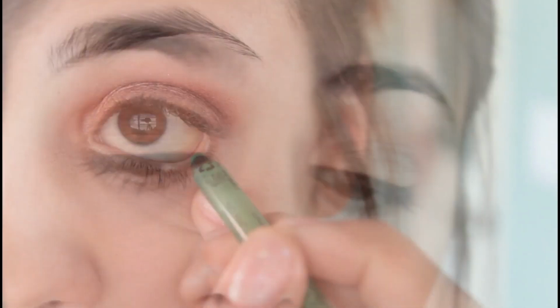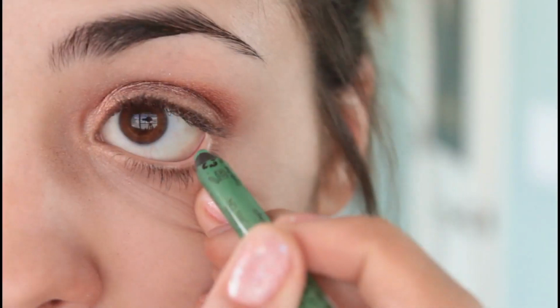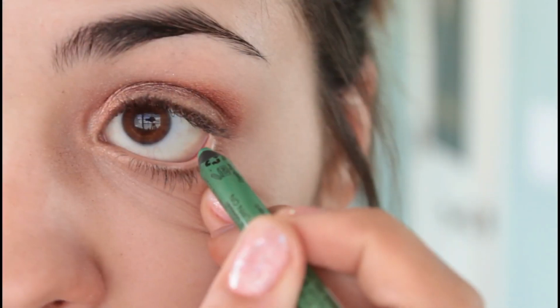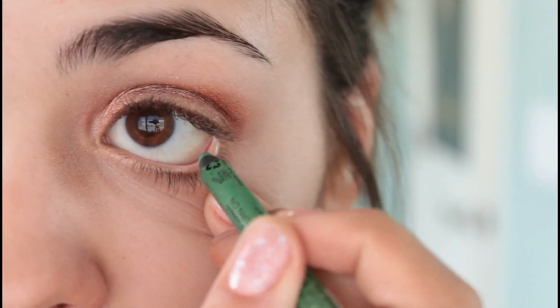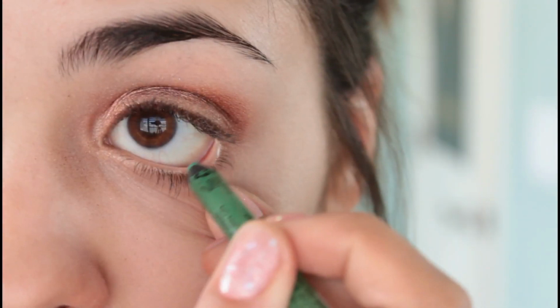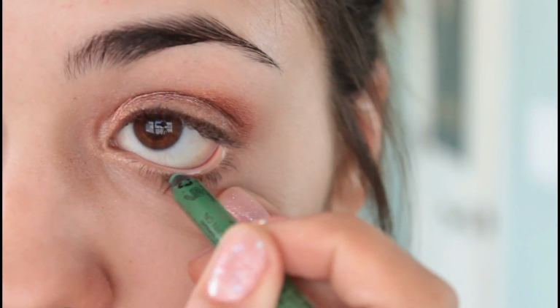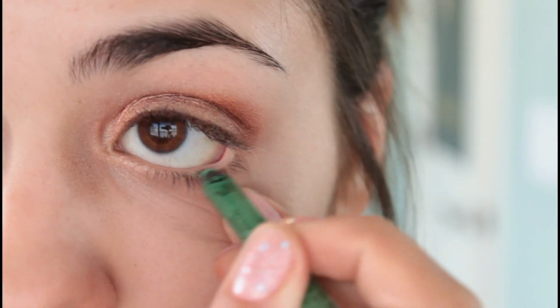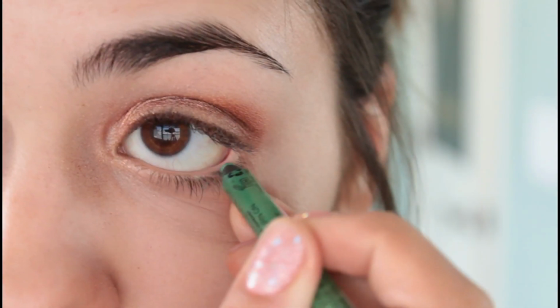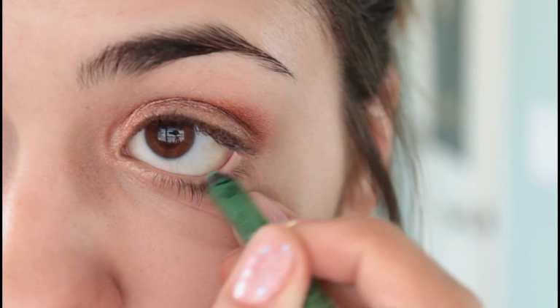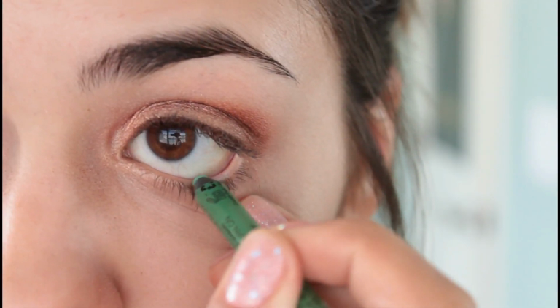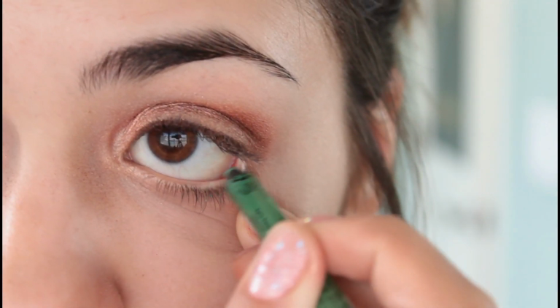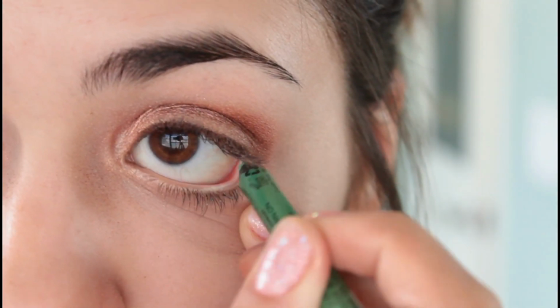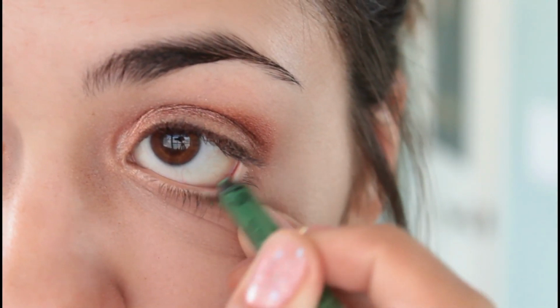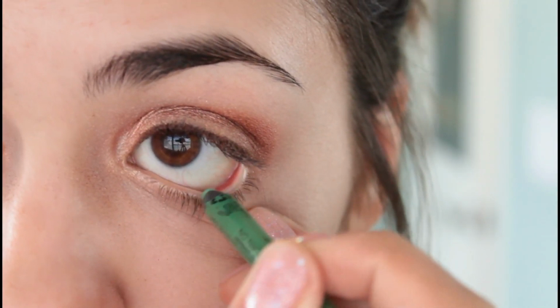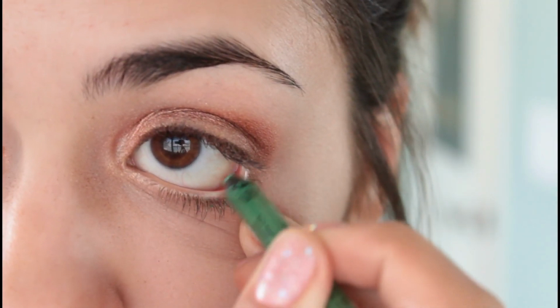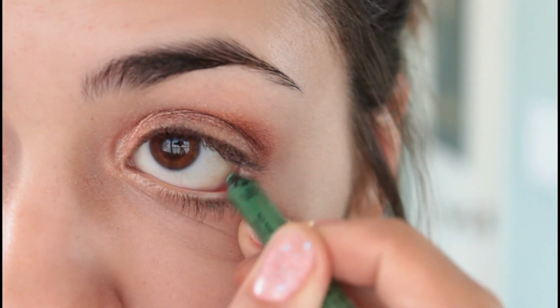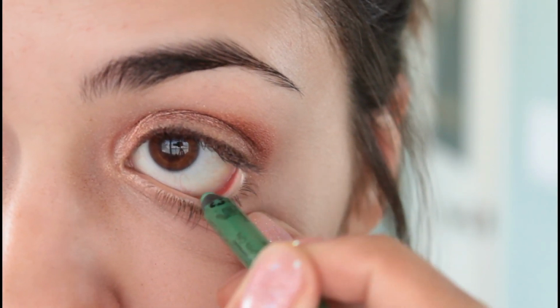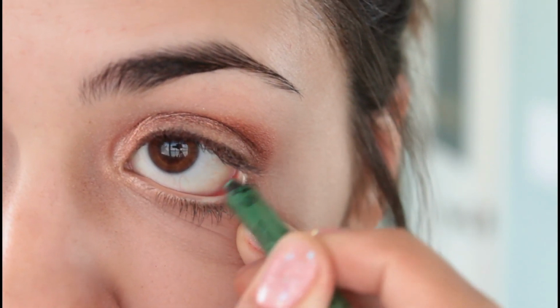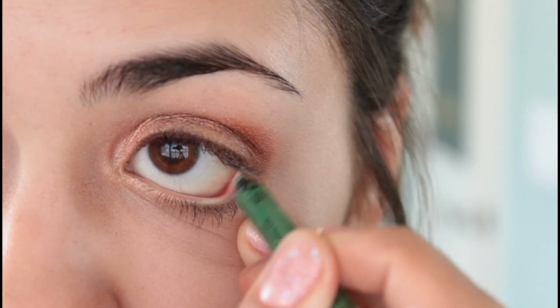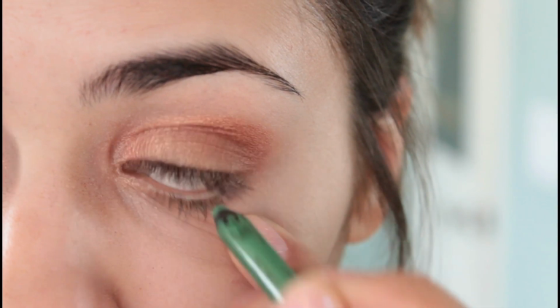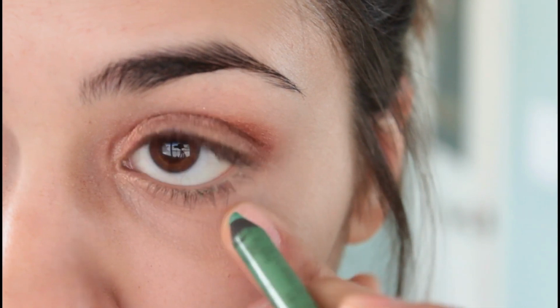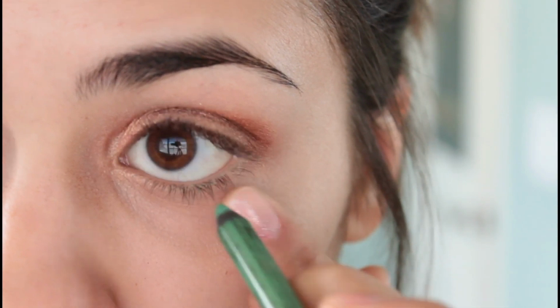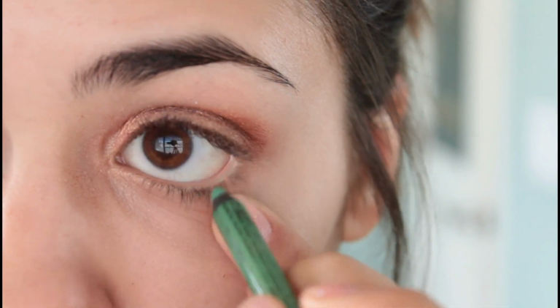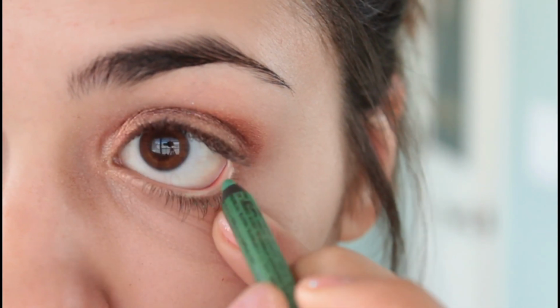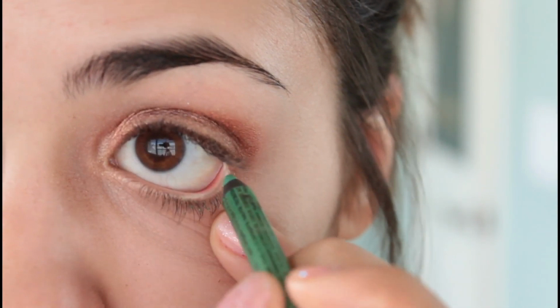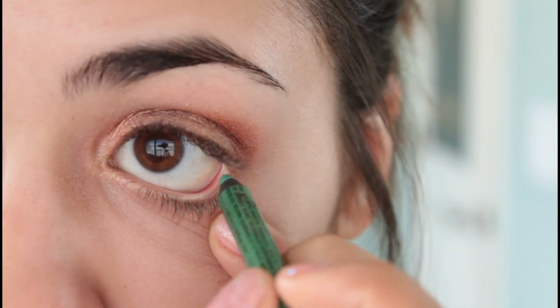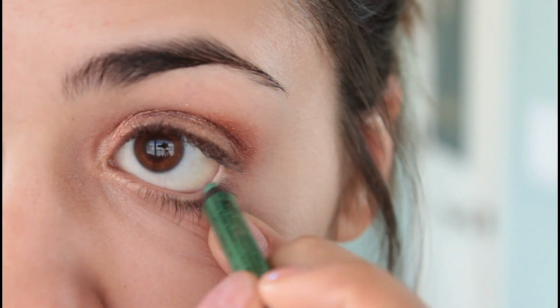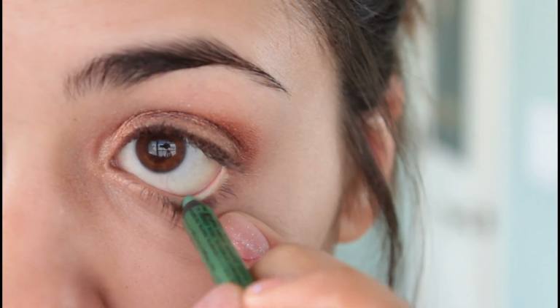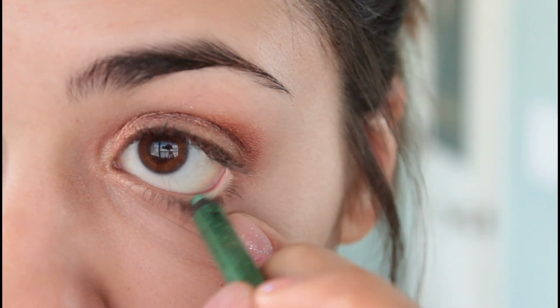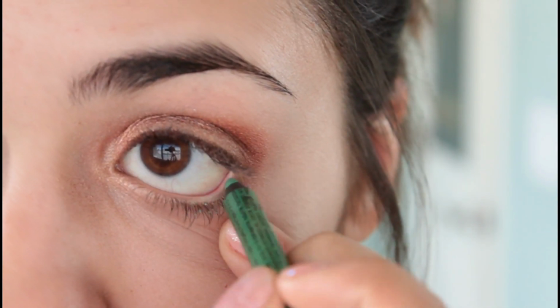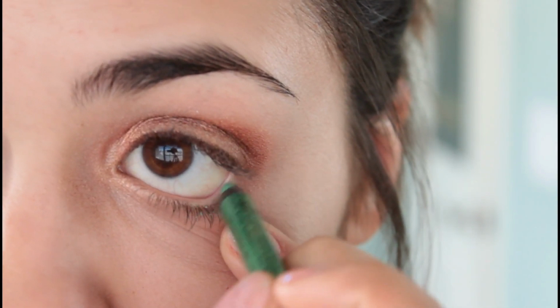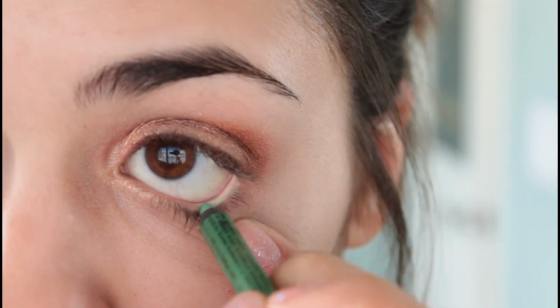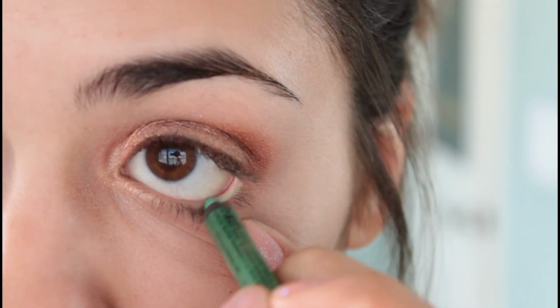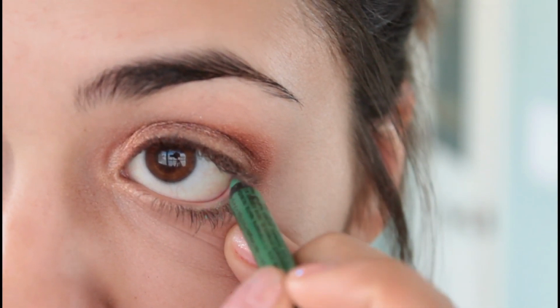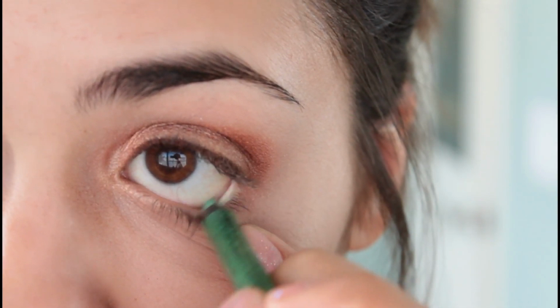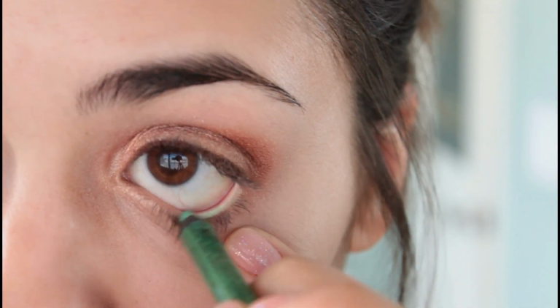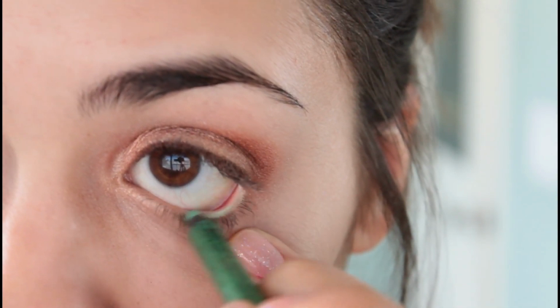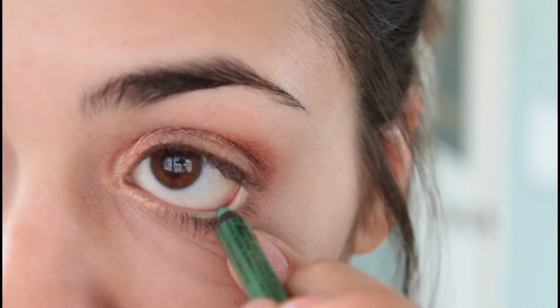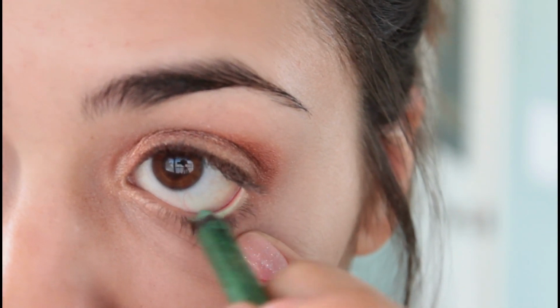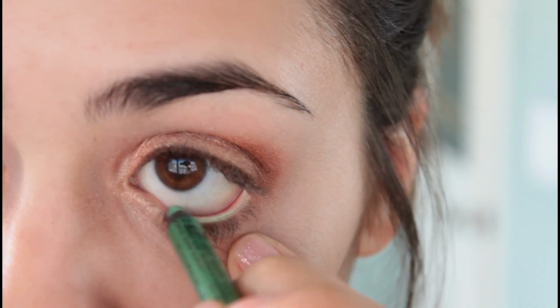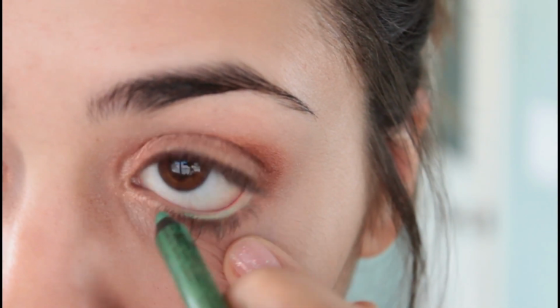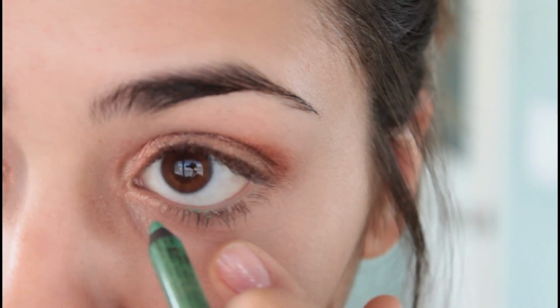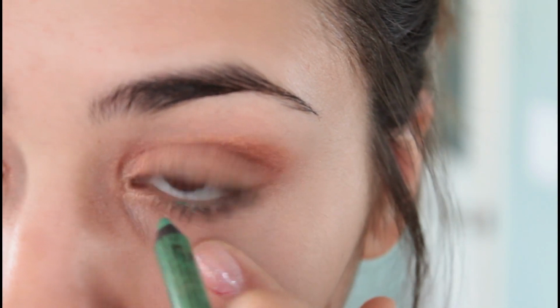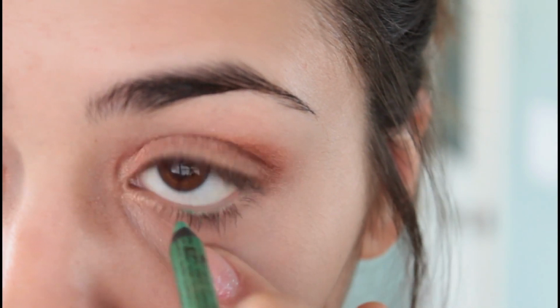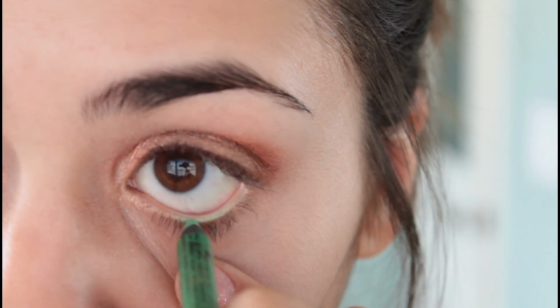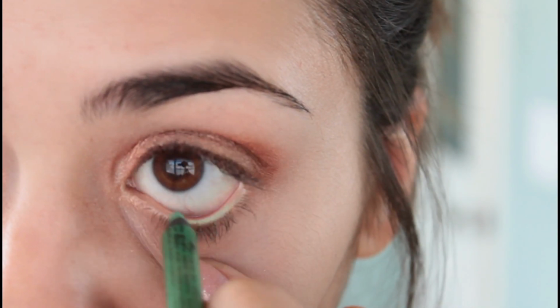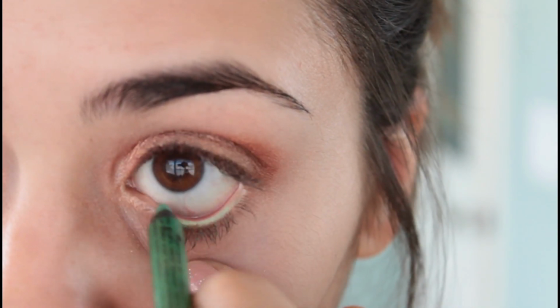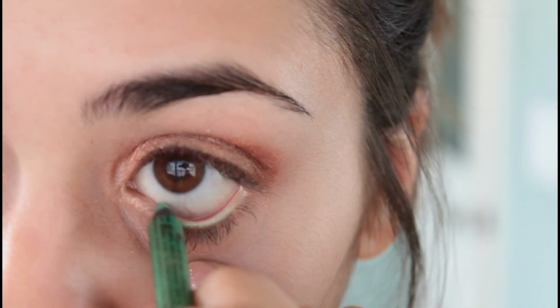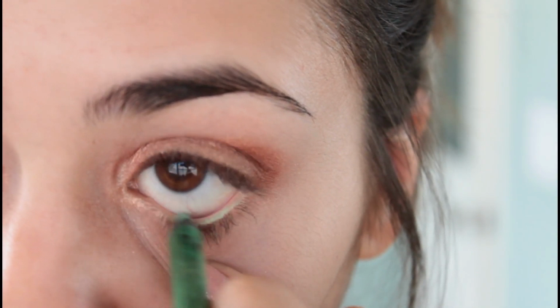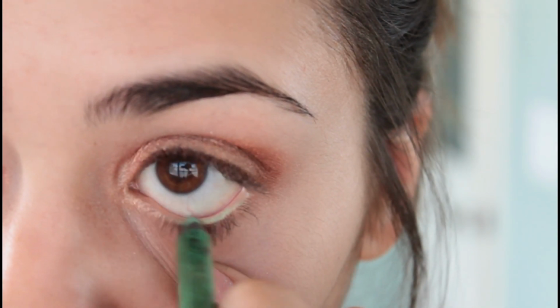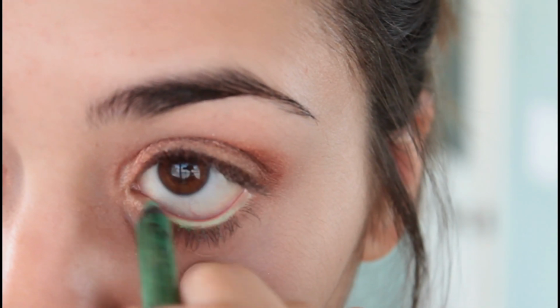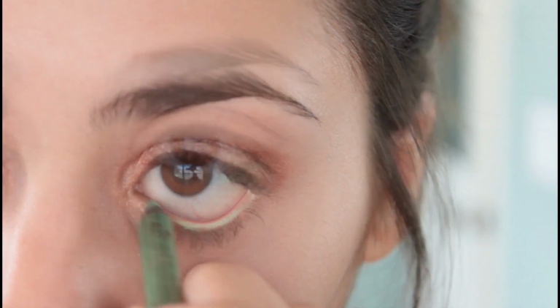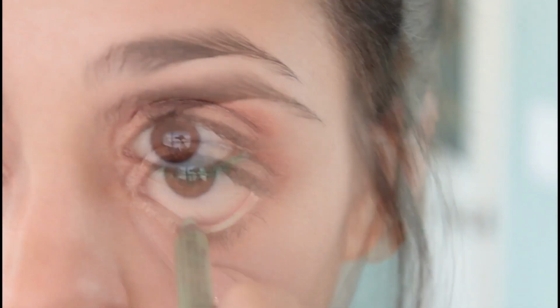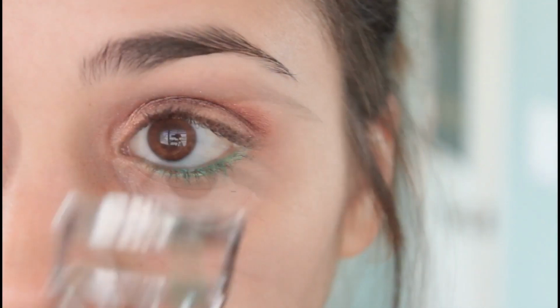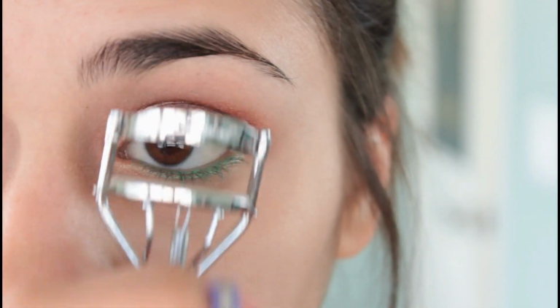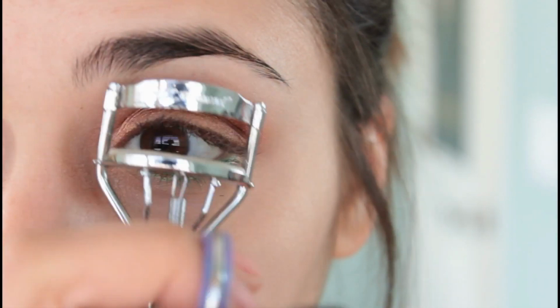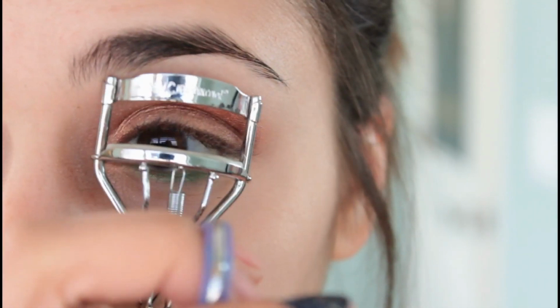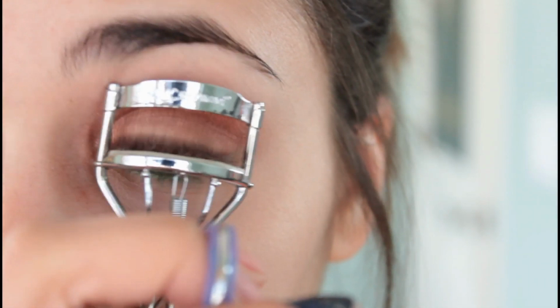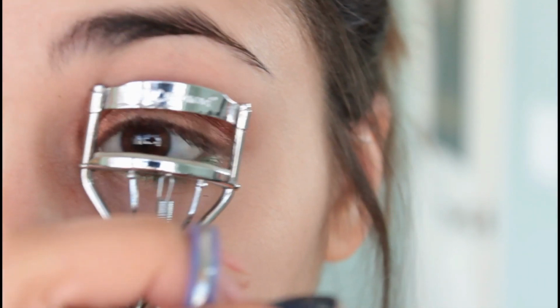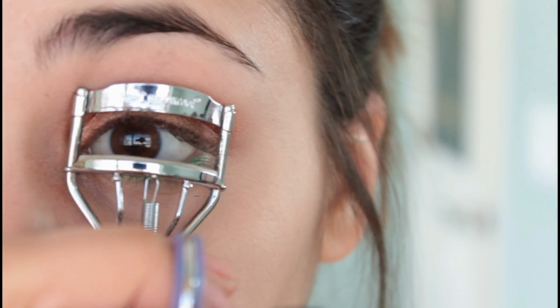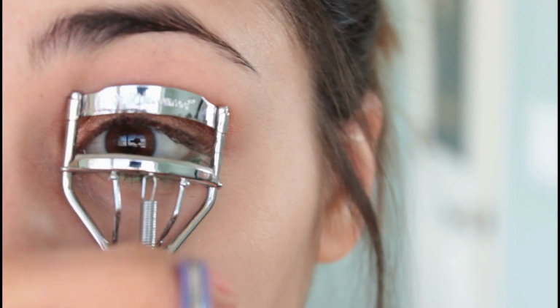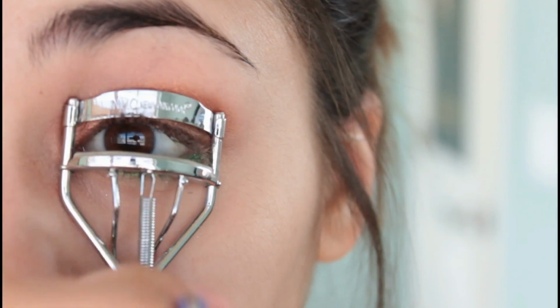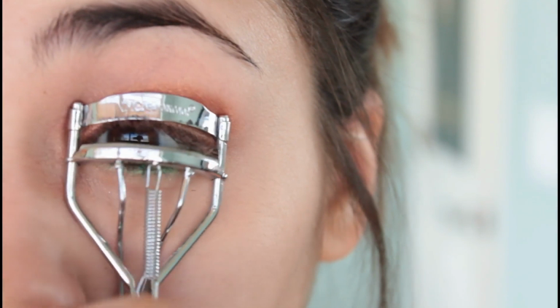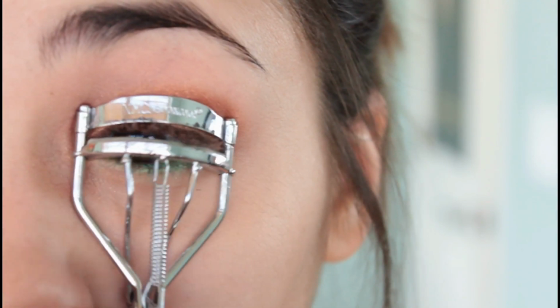And here's the pop of color — I'm using this light beautiful green color and this is called Papaya, and it is from NYX. I absolutely love it.